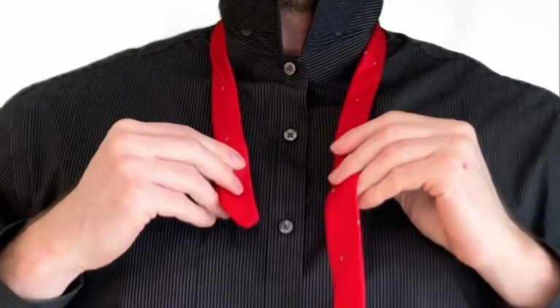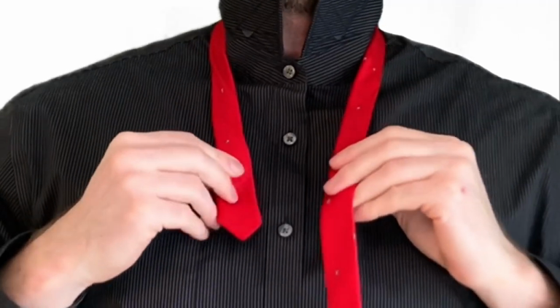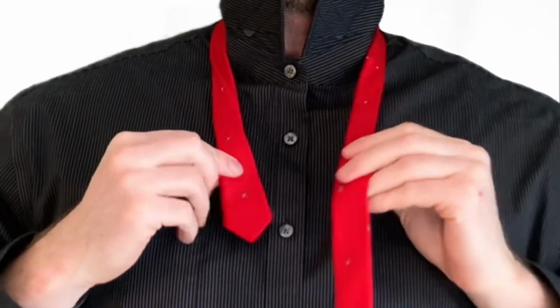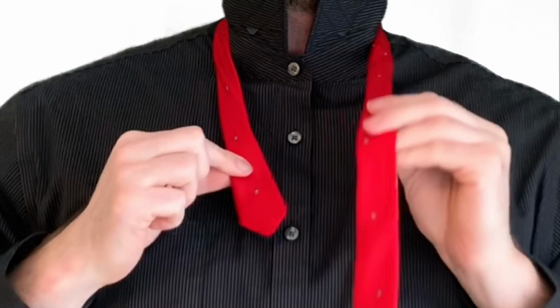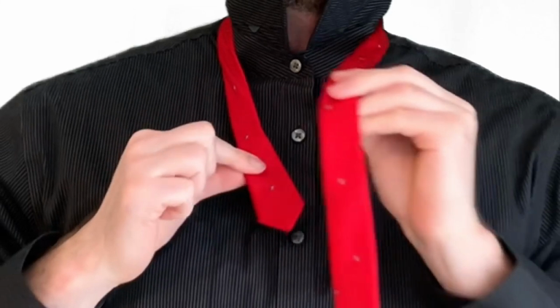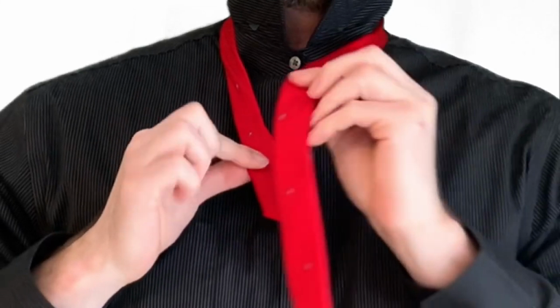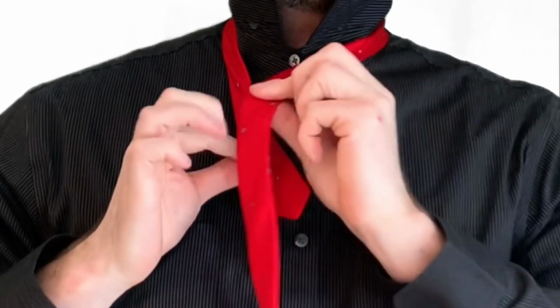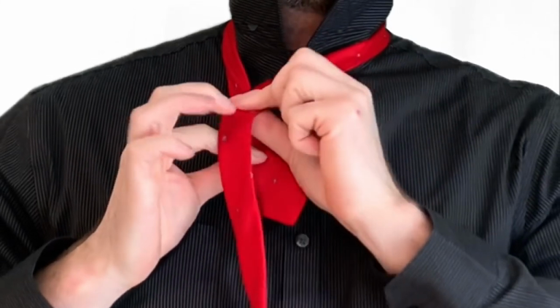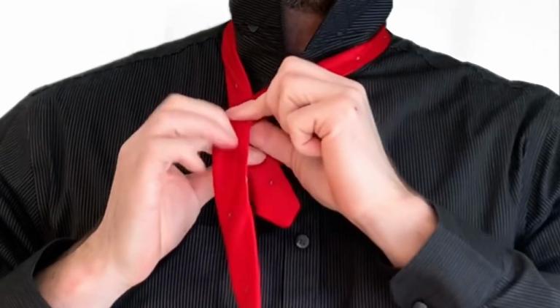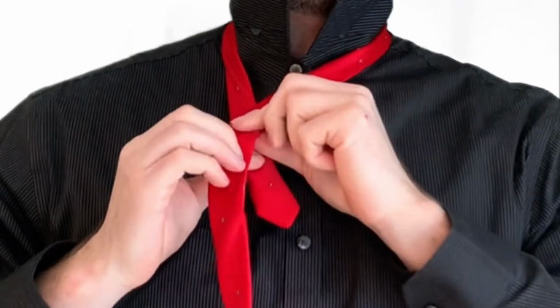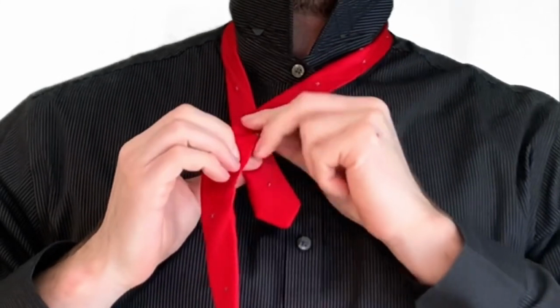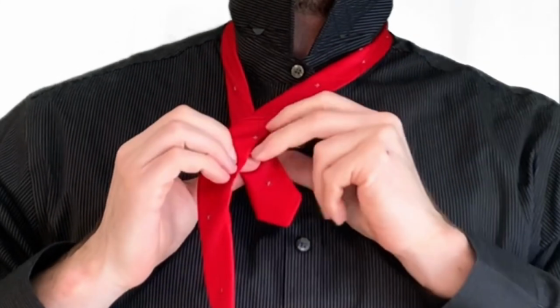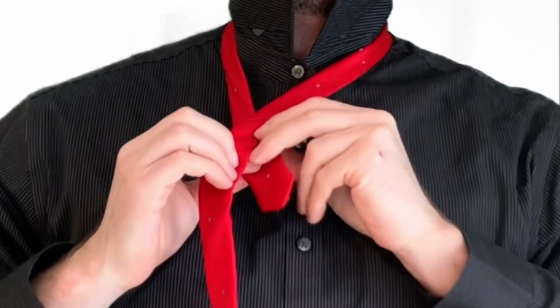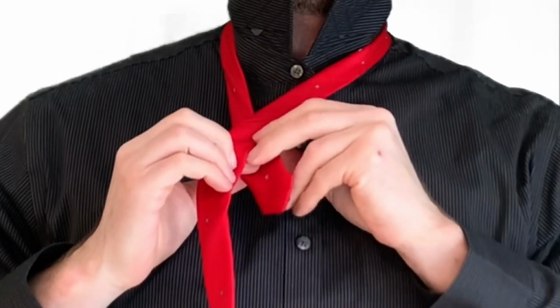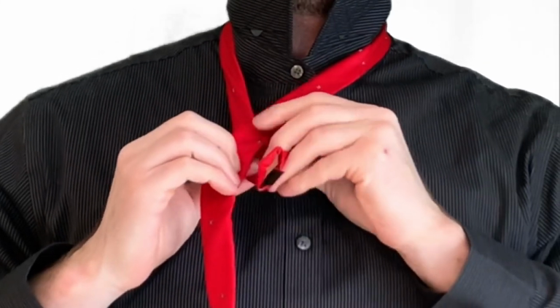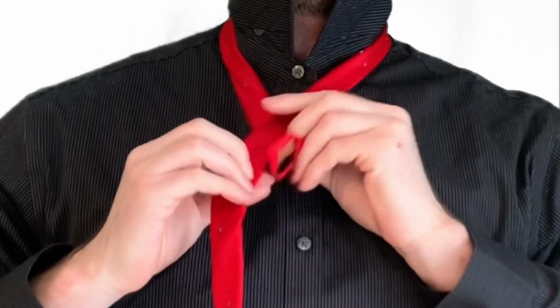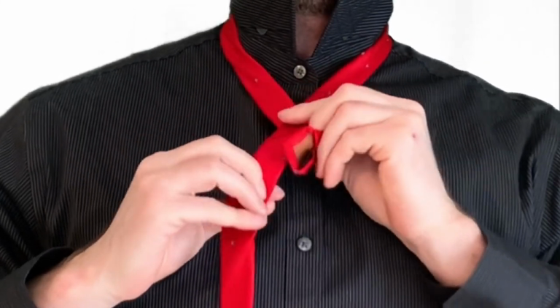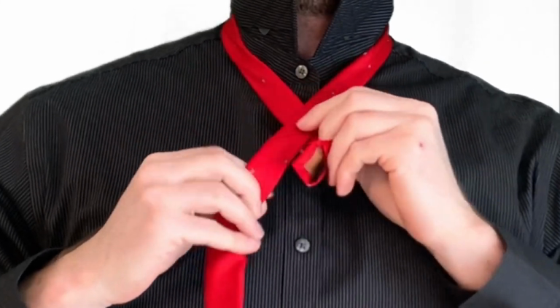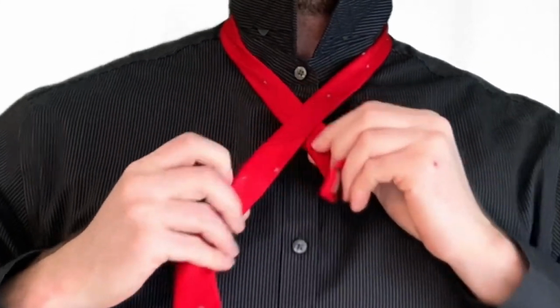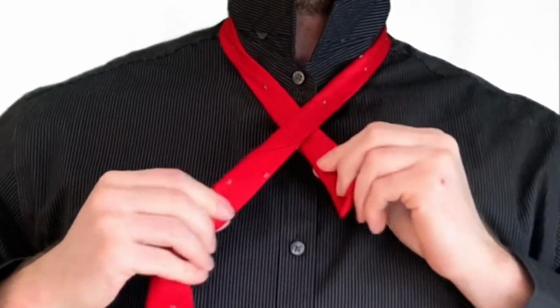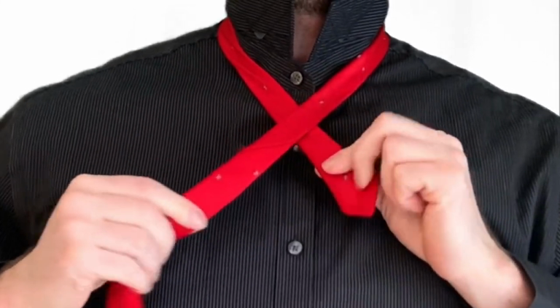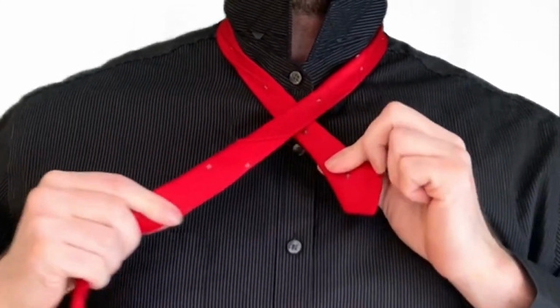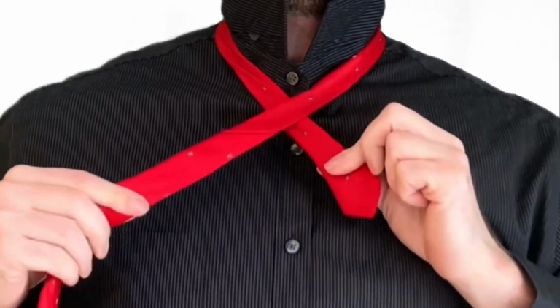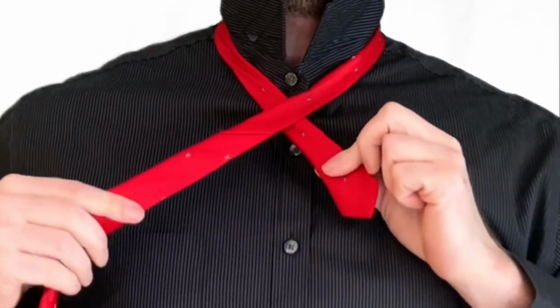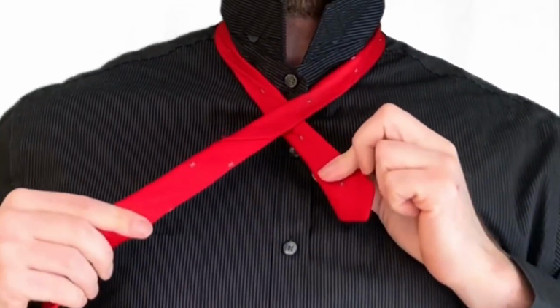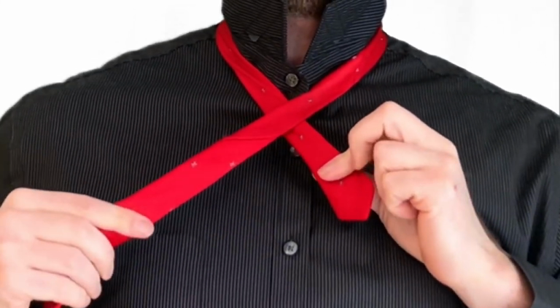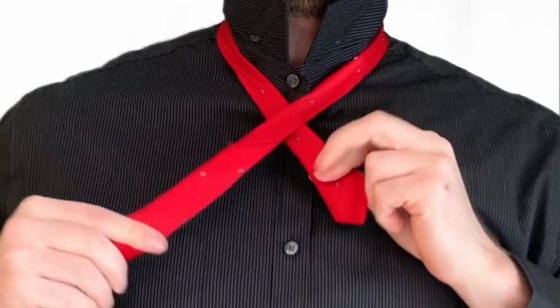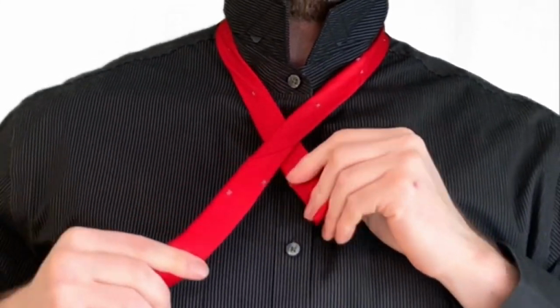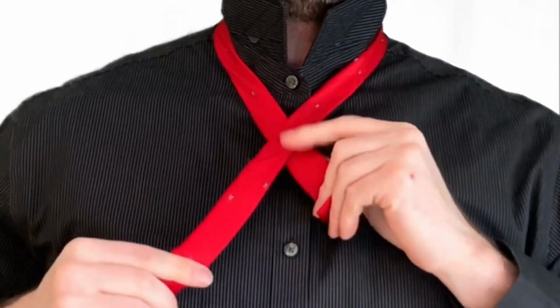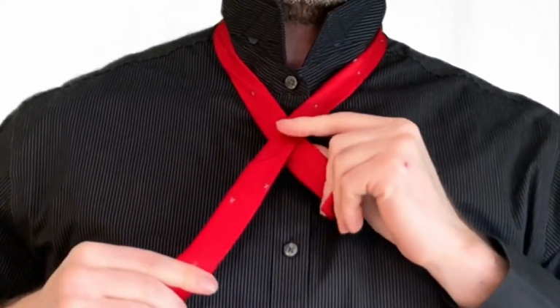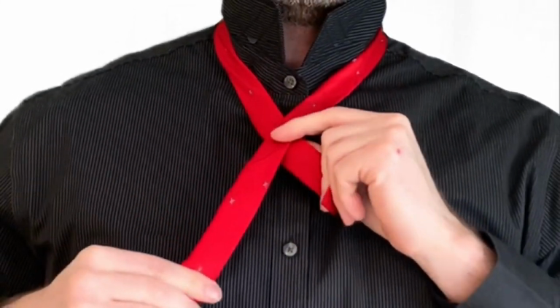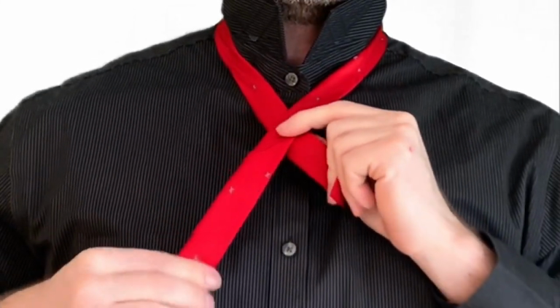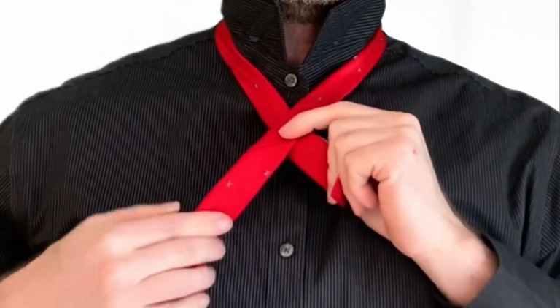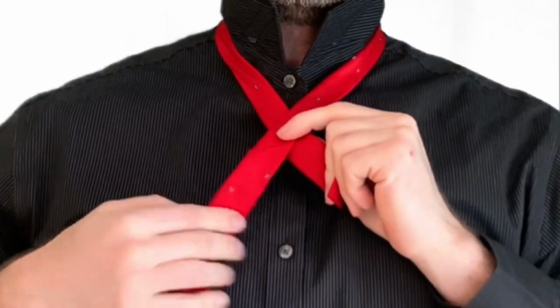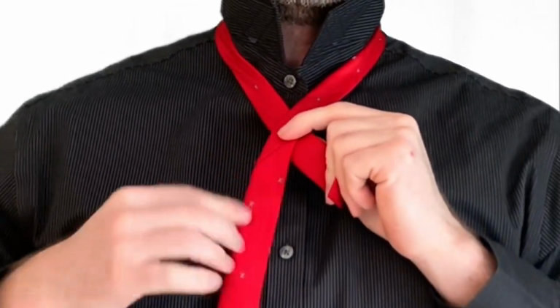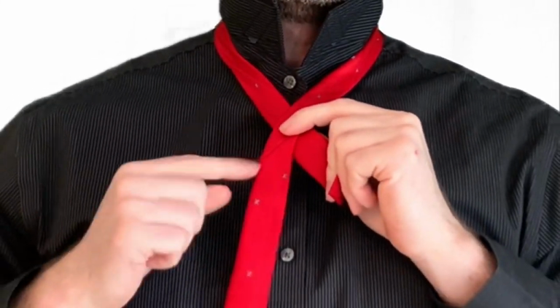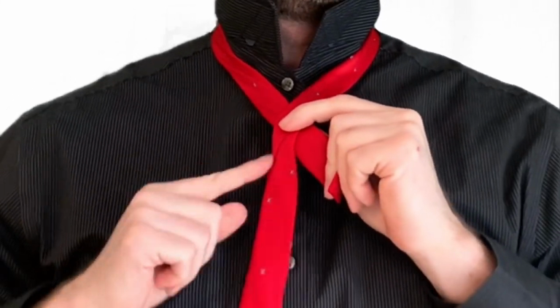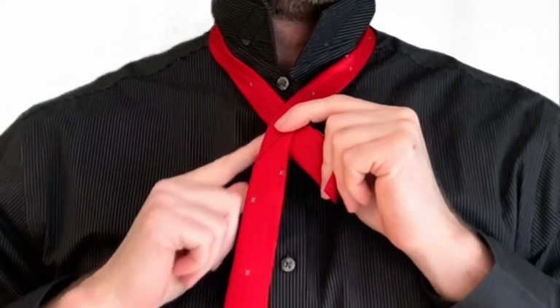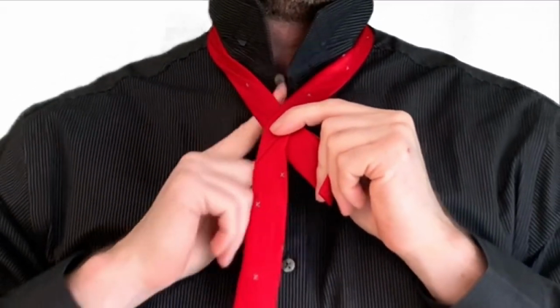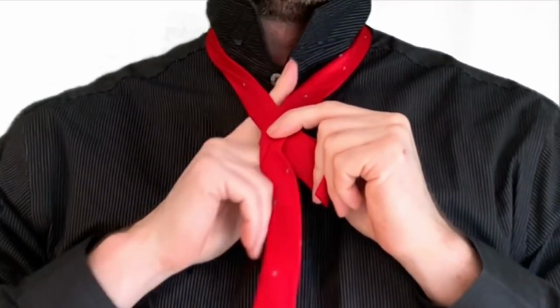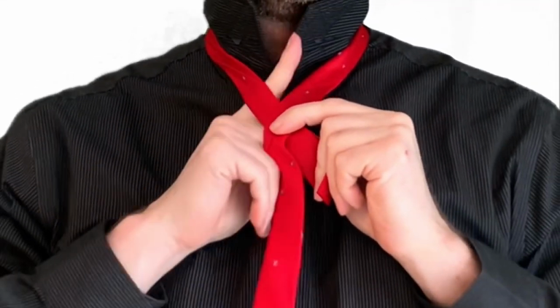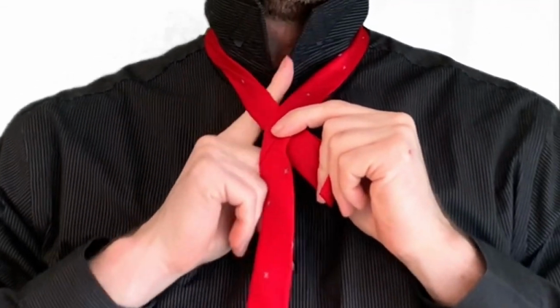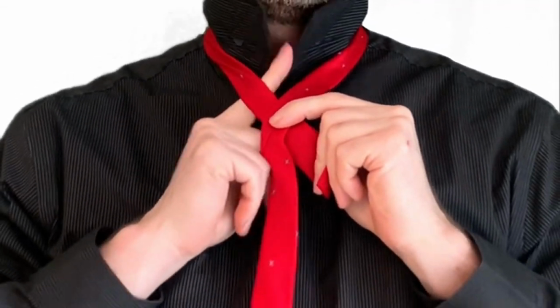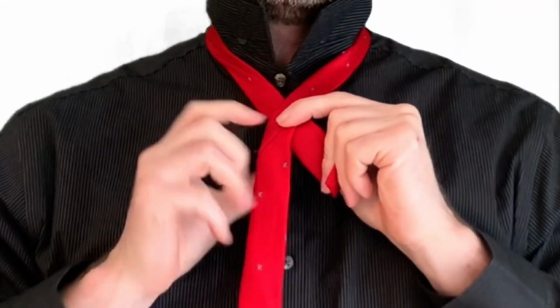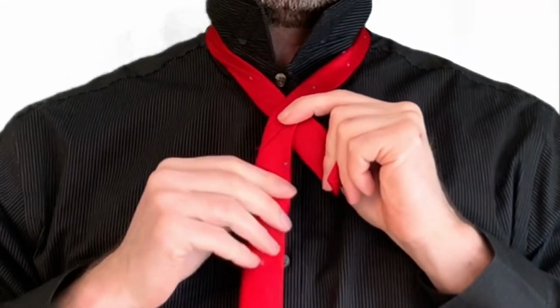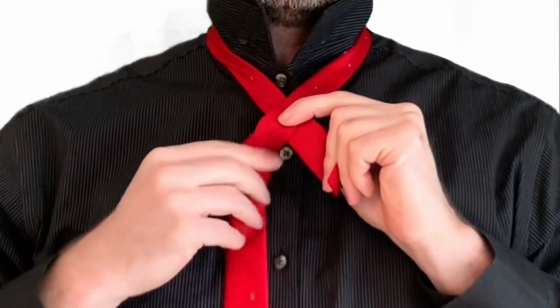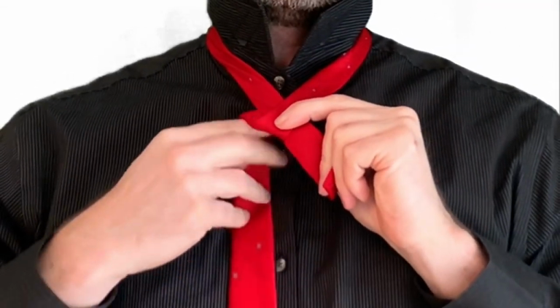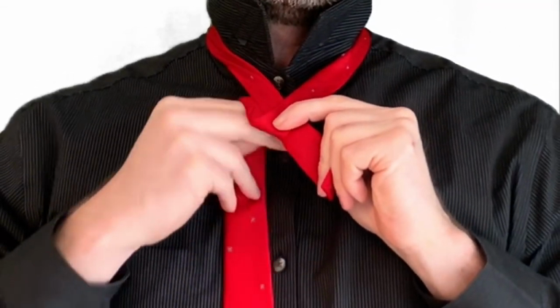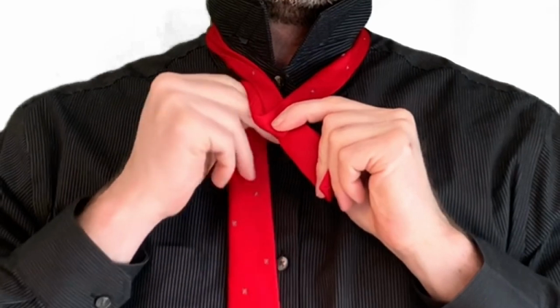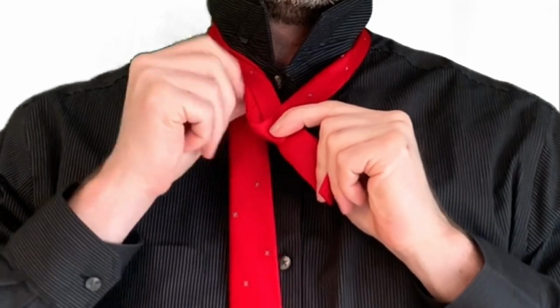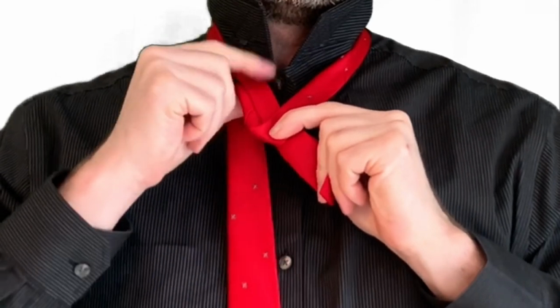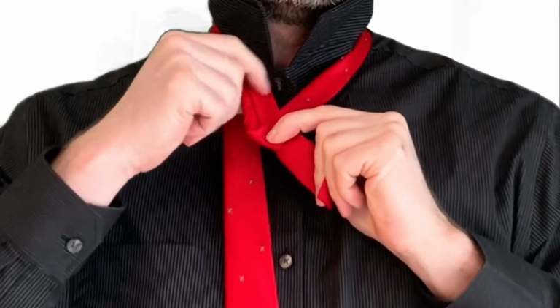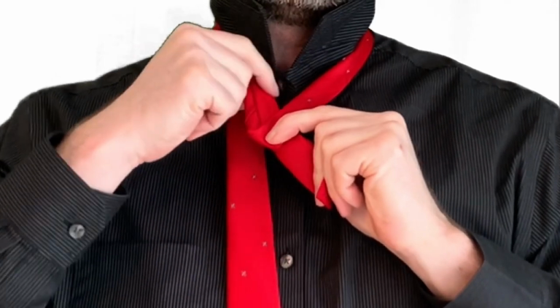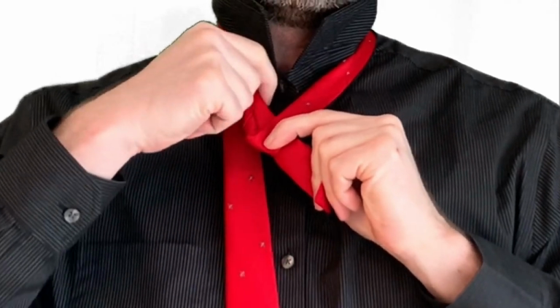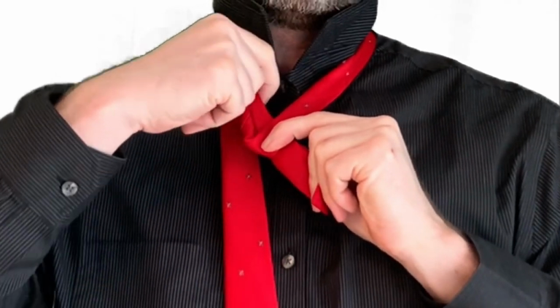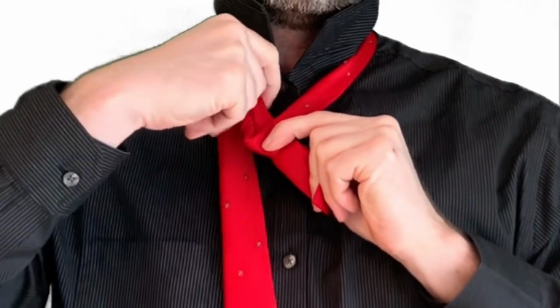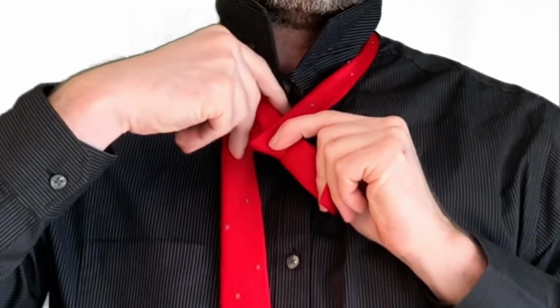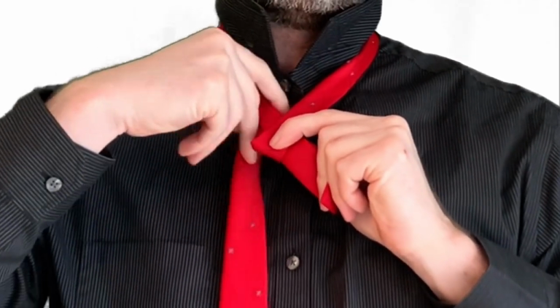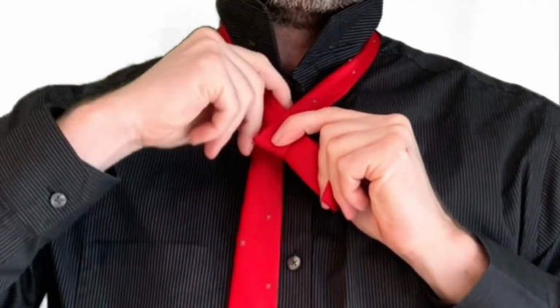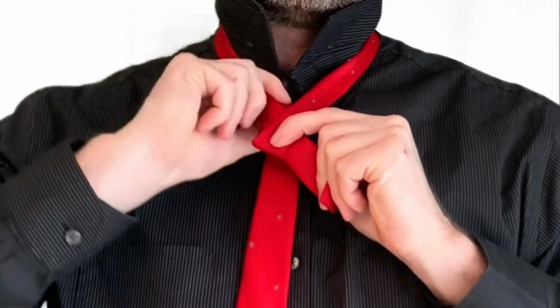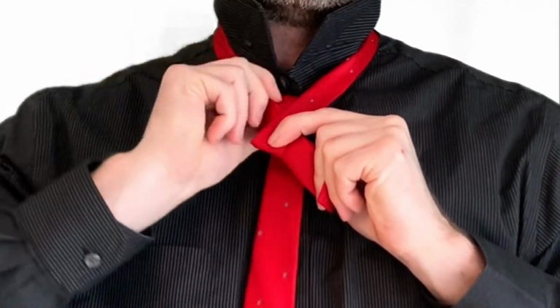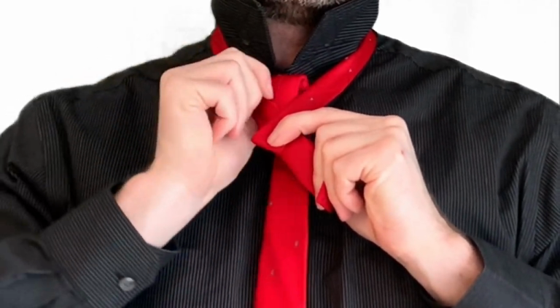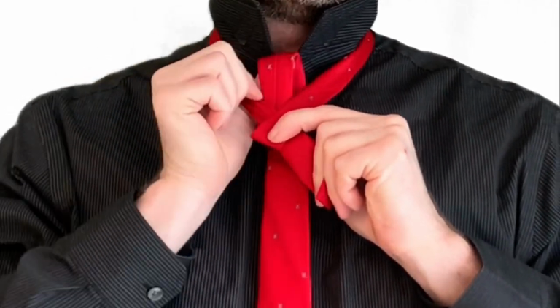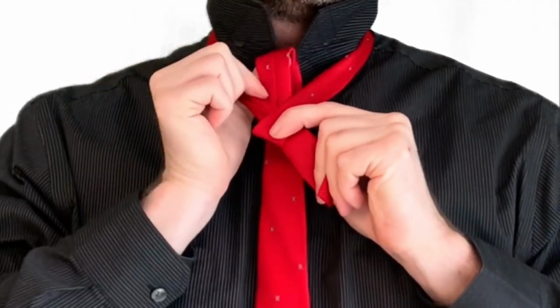First cross the fat end over the skinny end, then route the fat end up through the hole, and around and down.